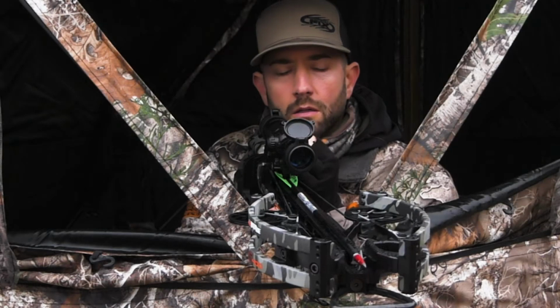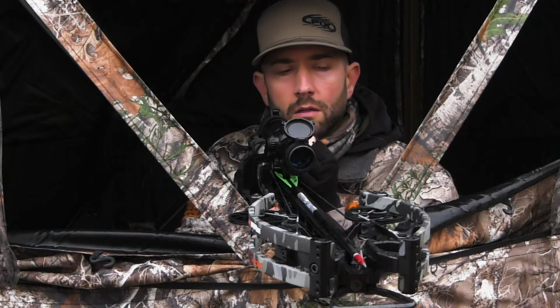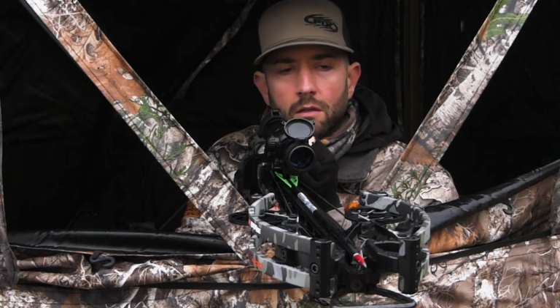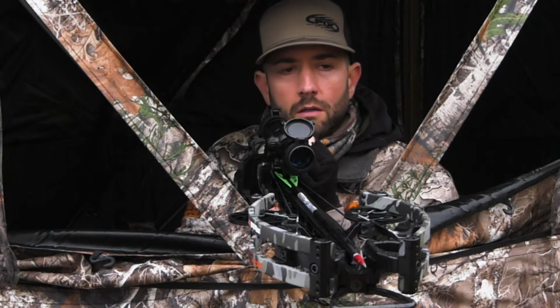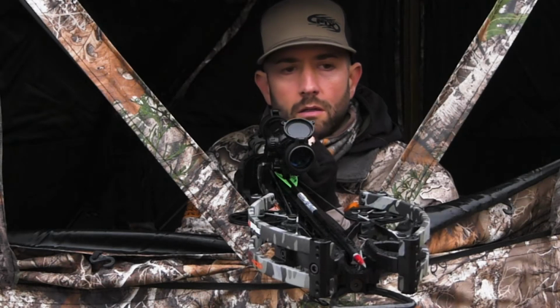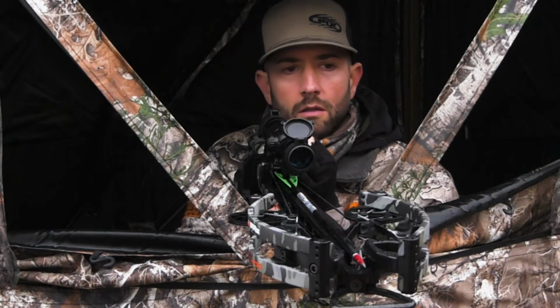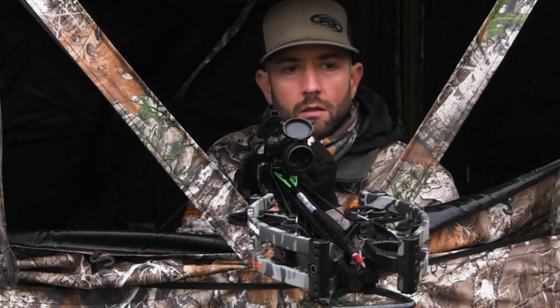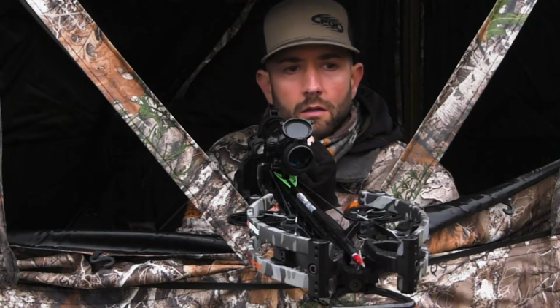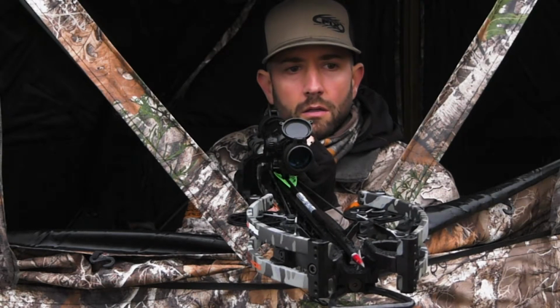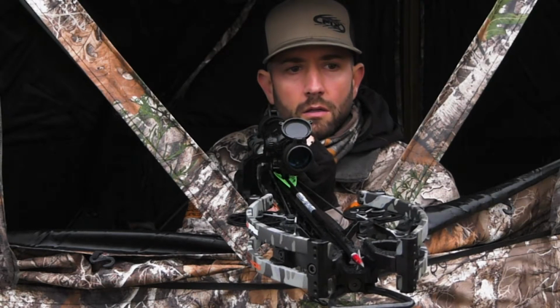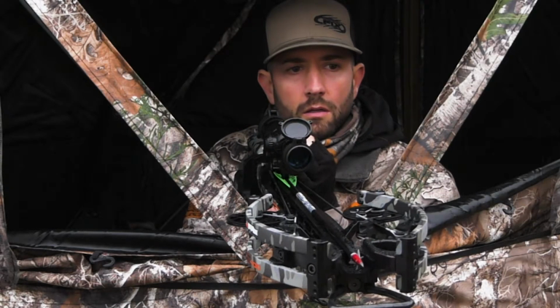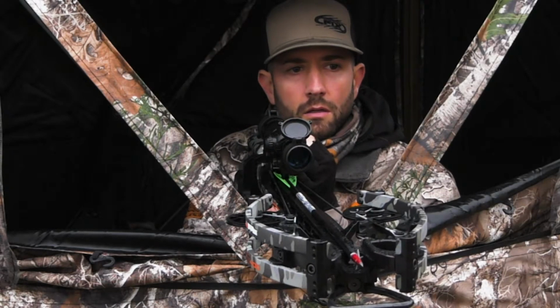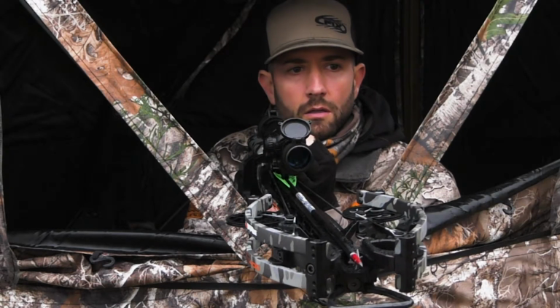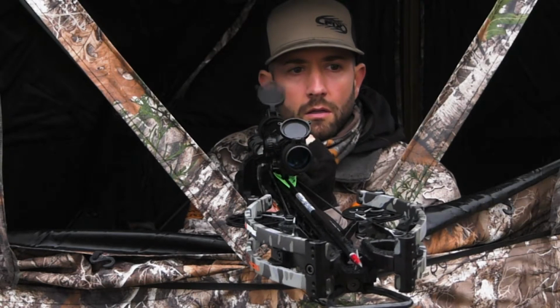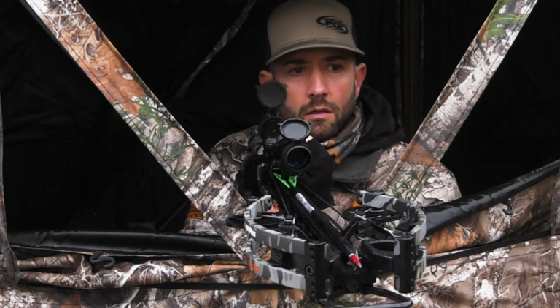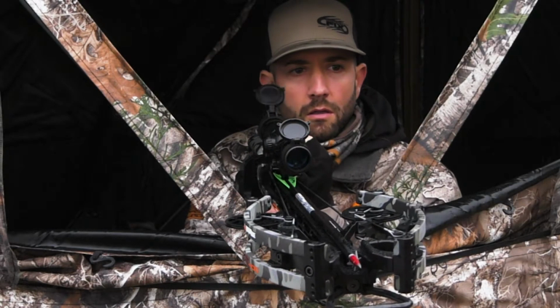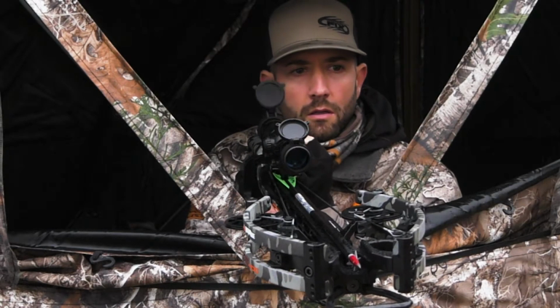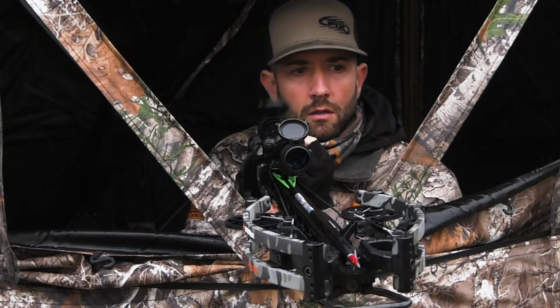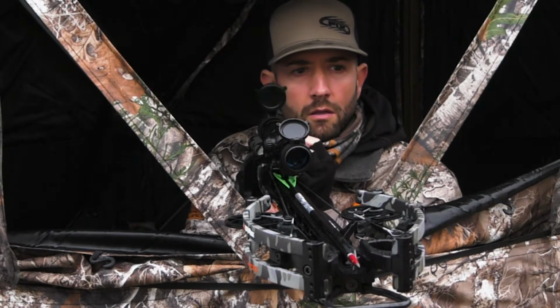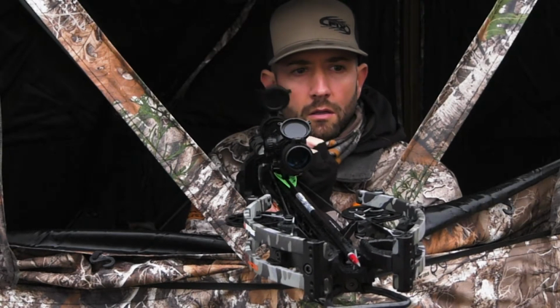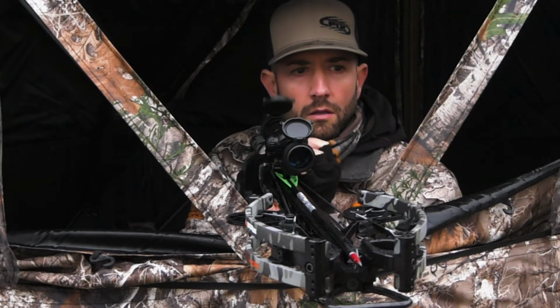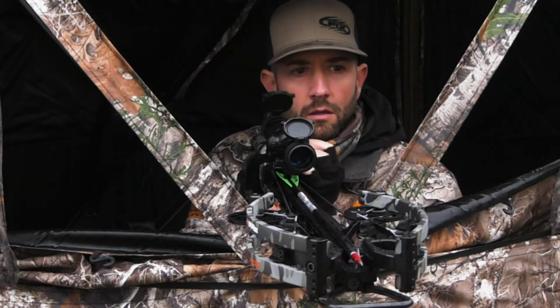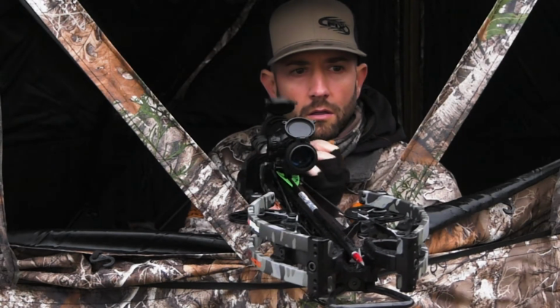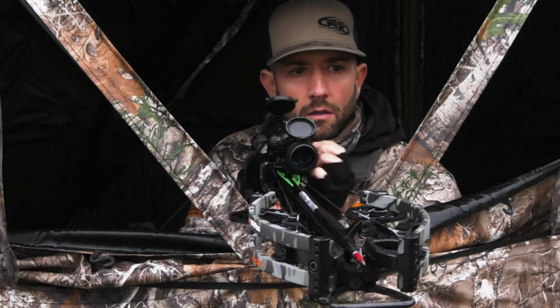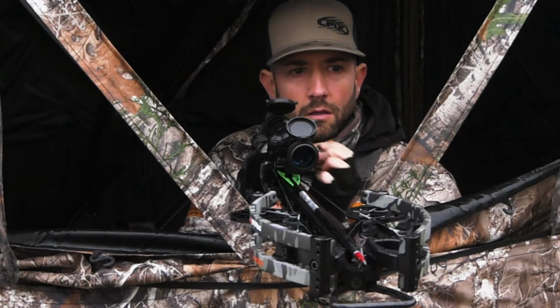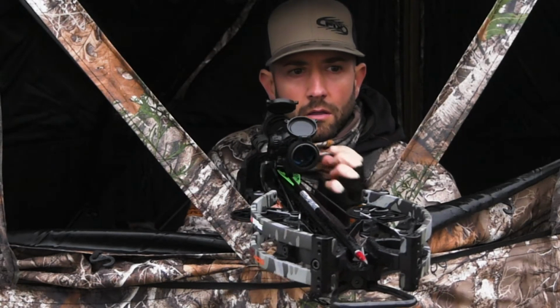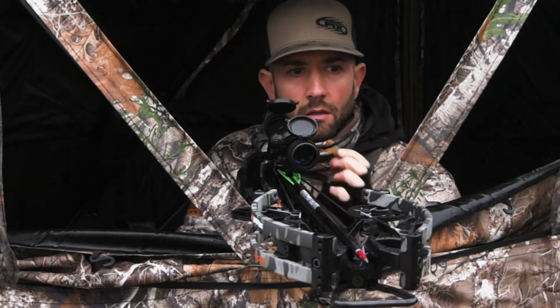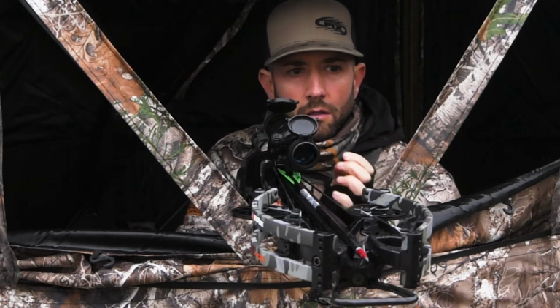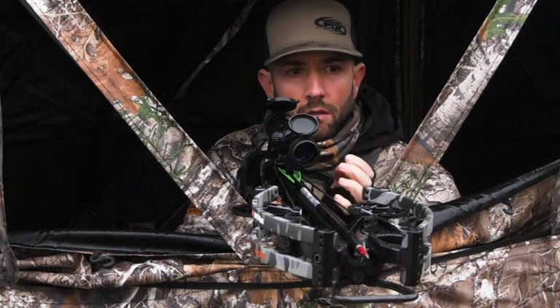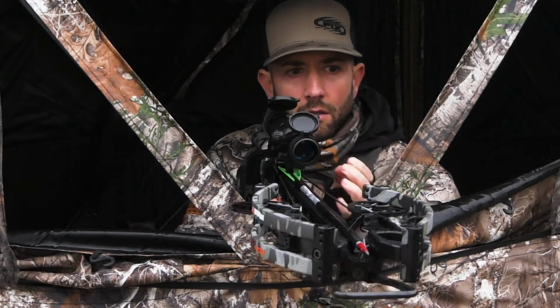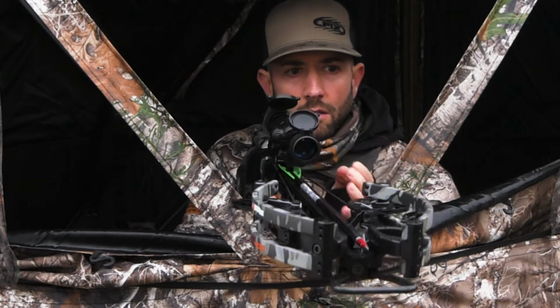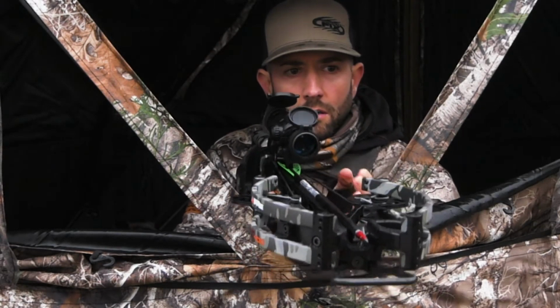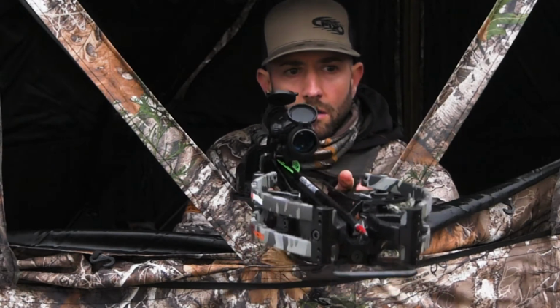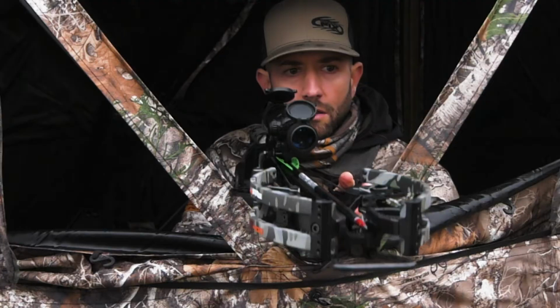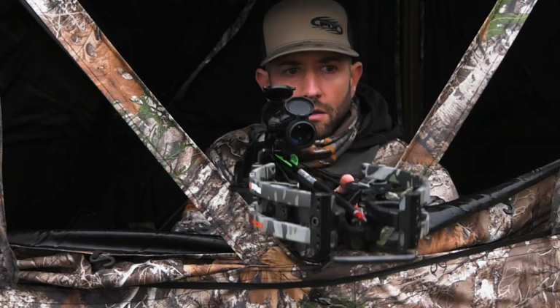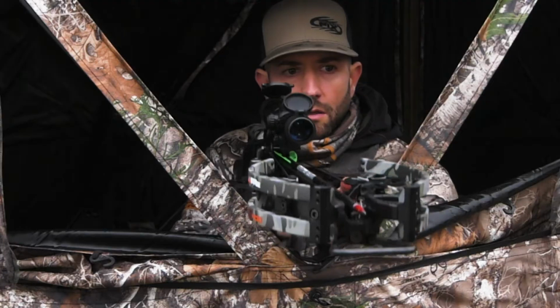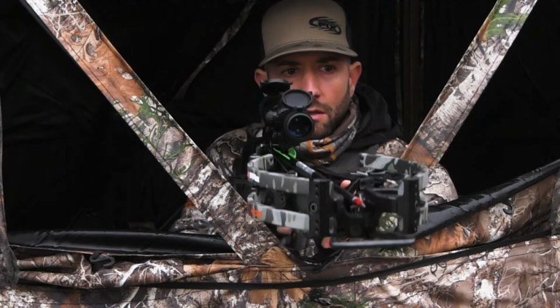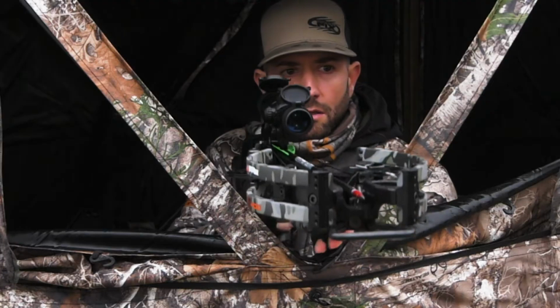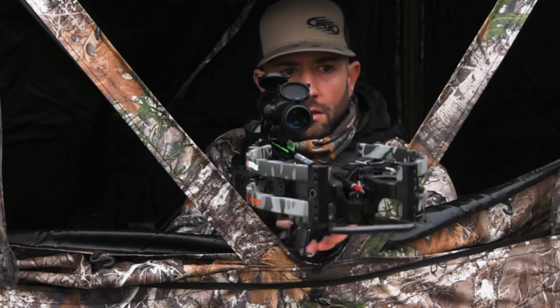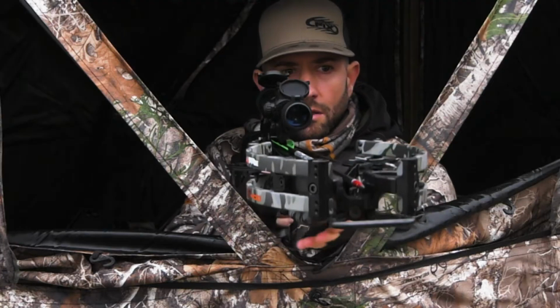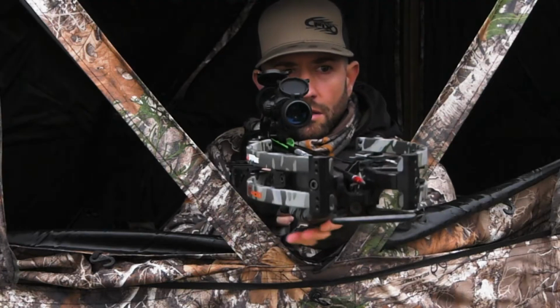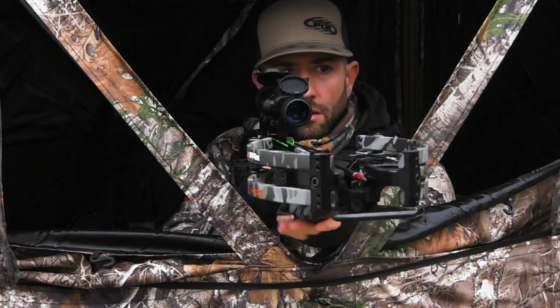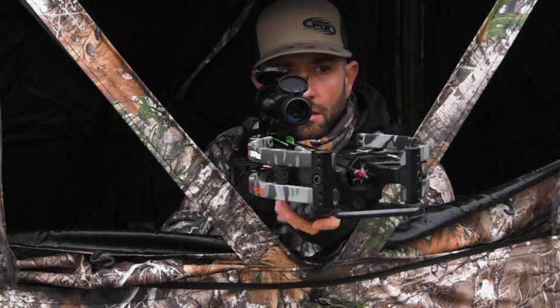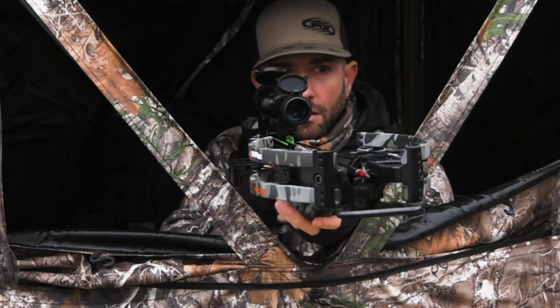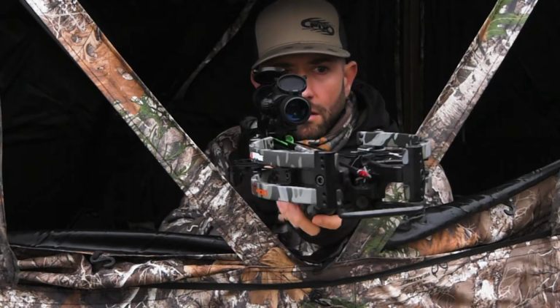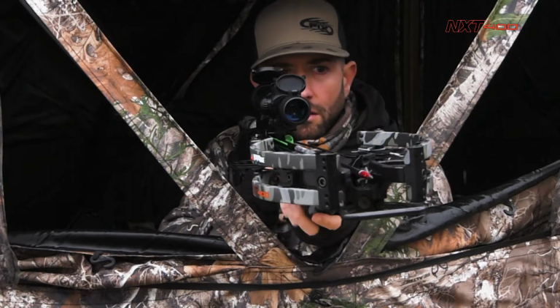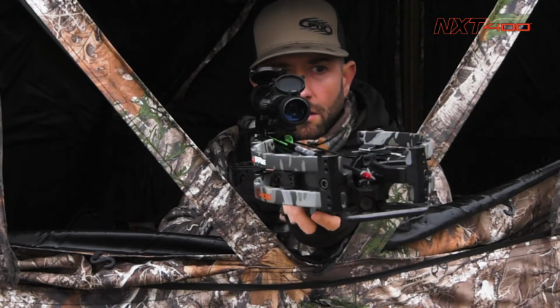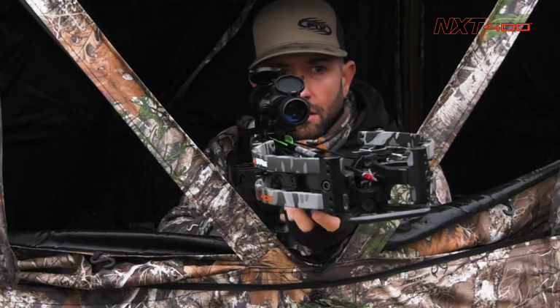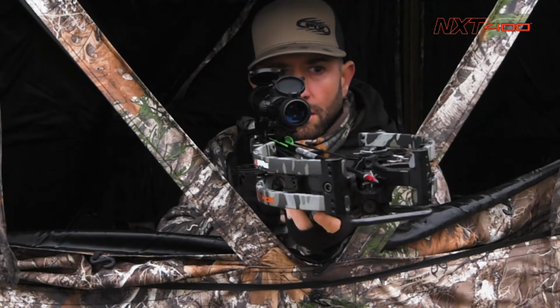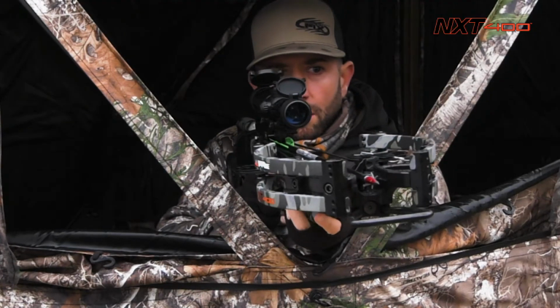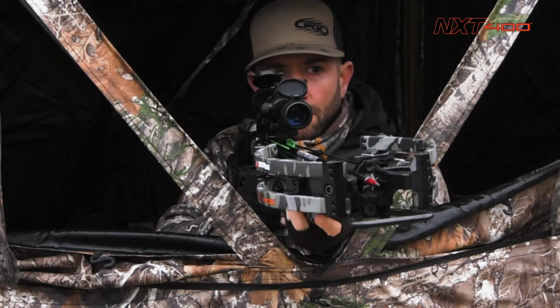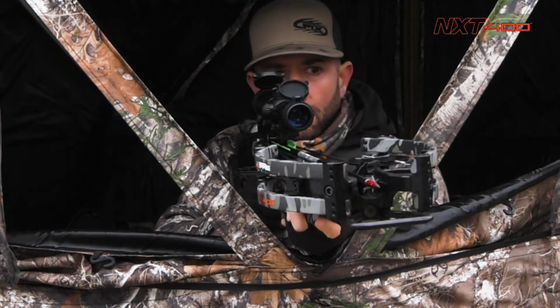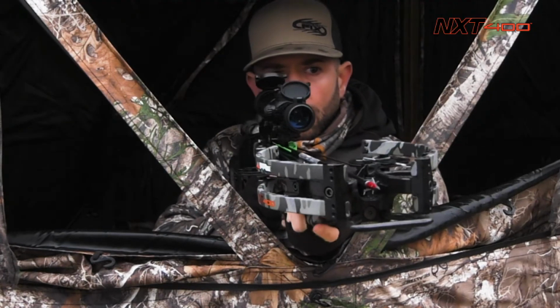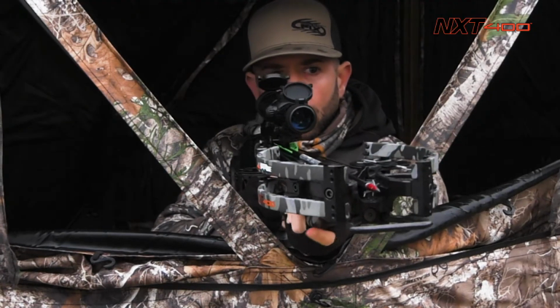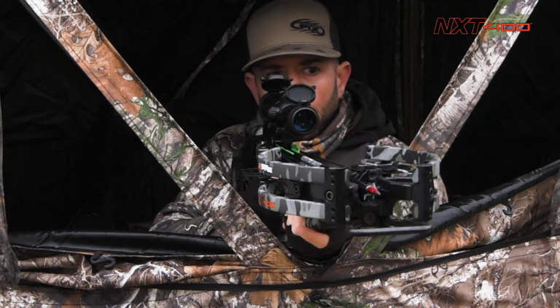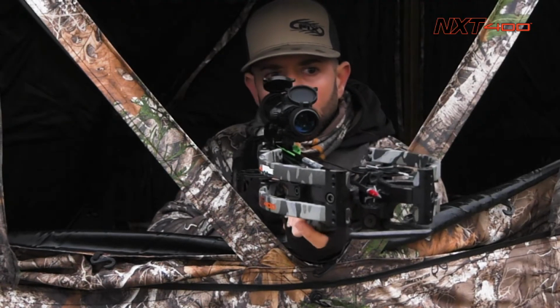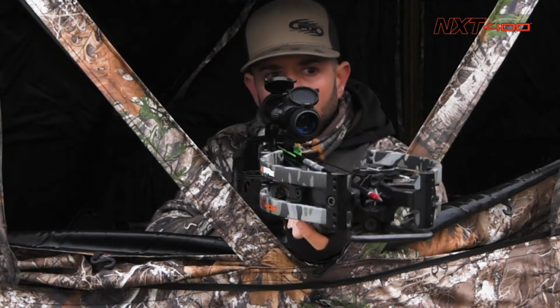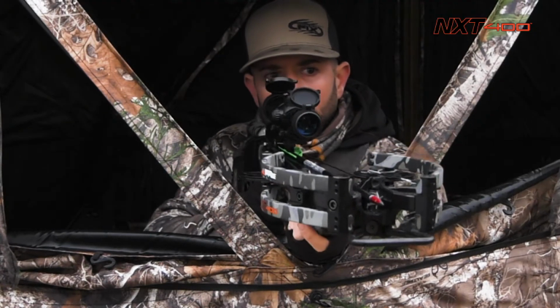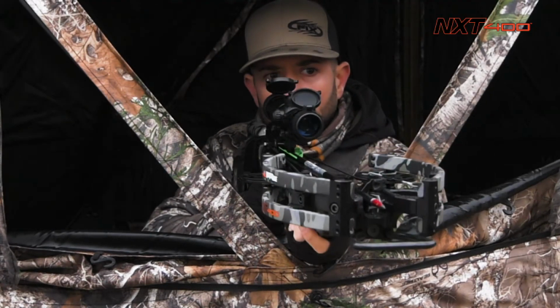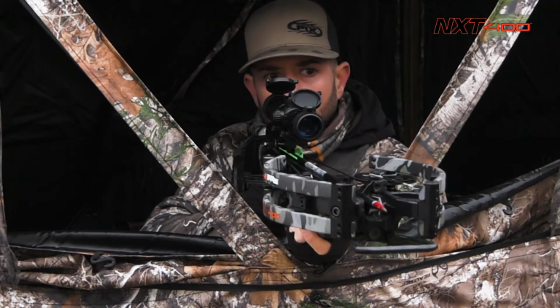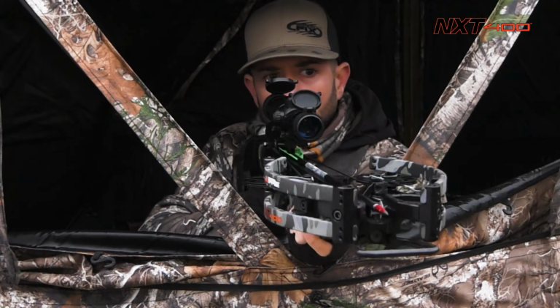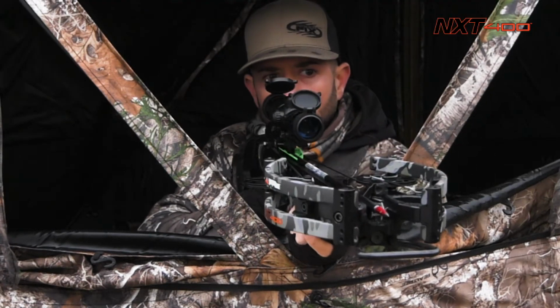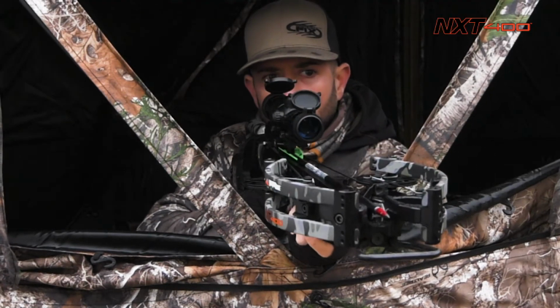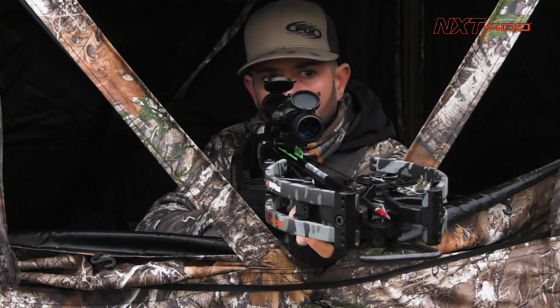The narrowest and most accurate Wicked Ridge Crossbow ever. Meet the NXT 400.